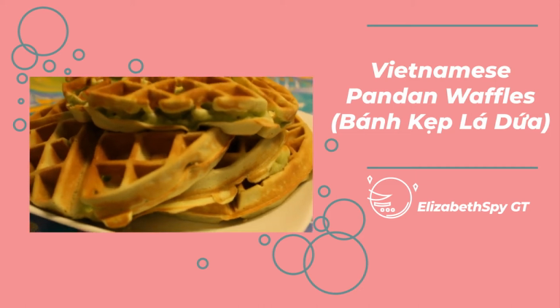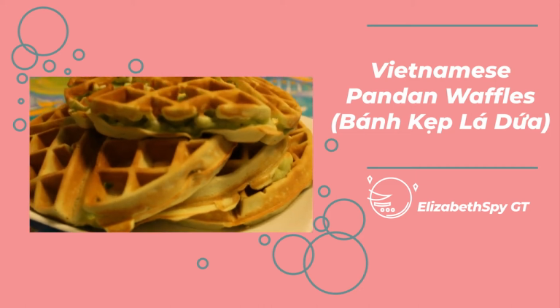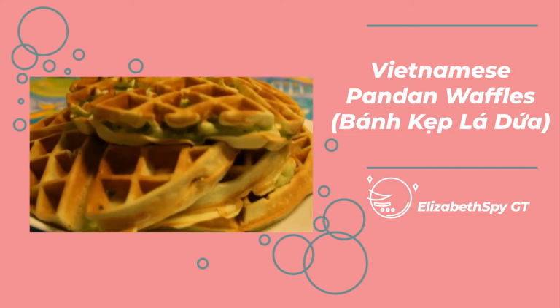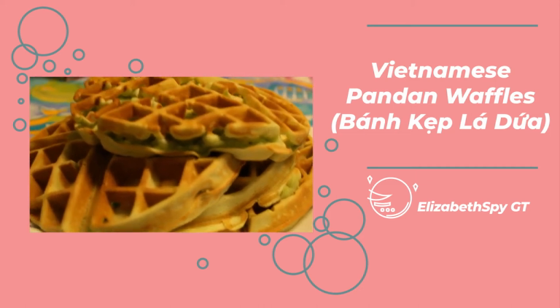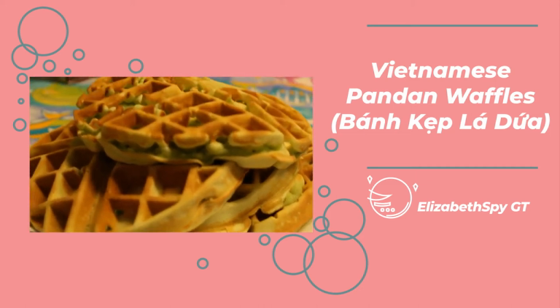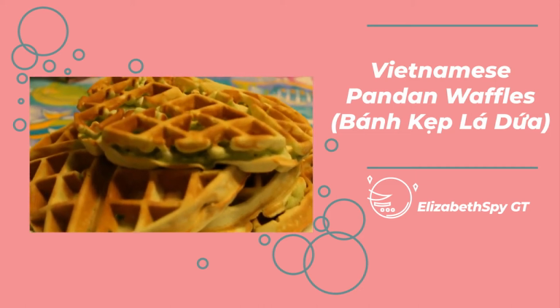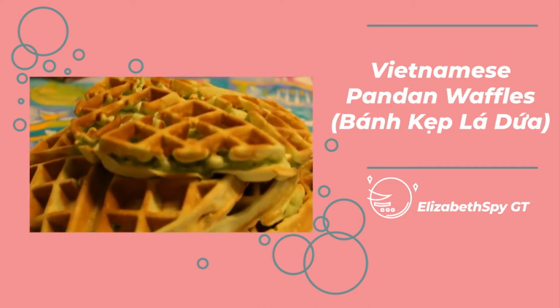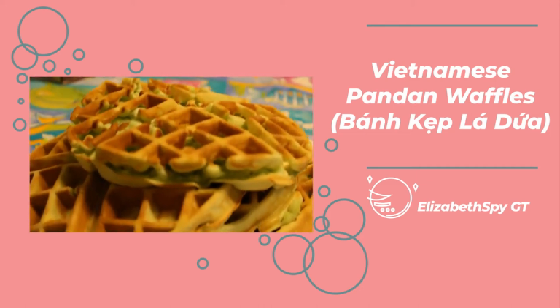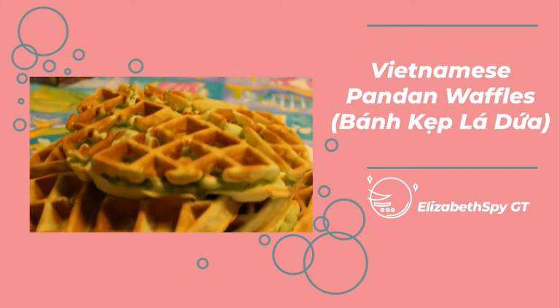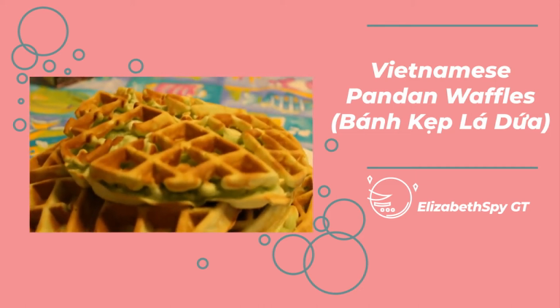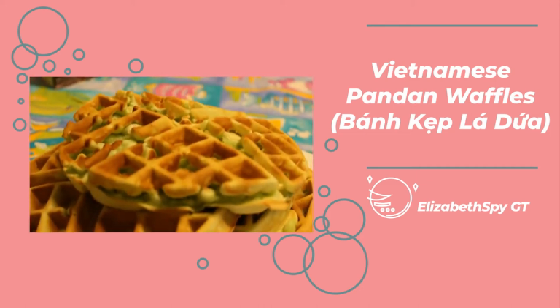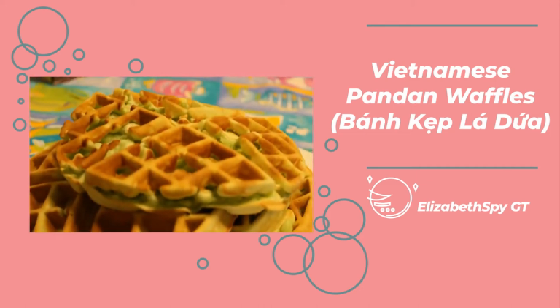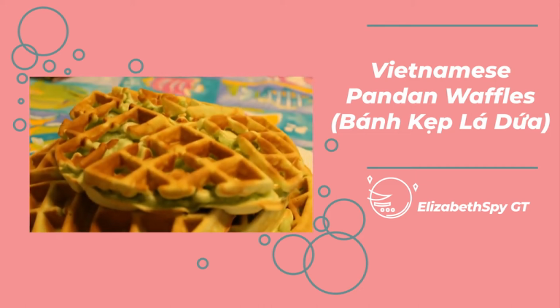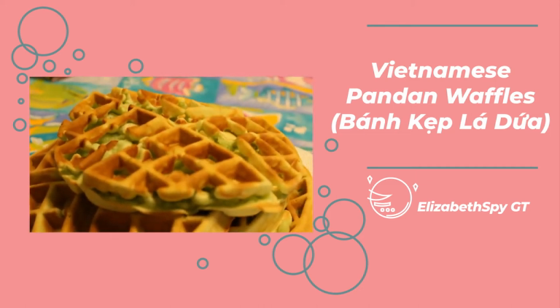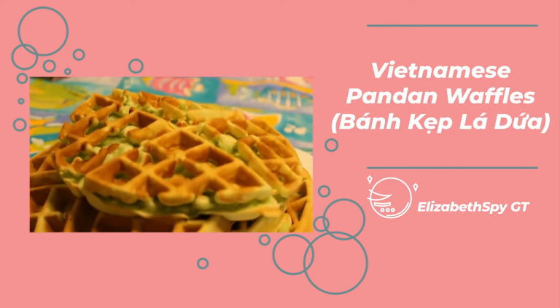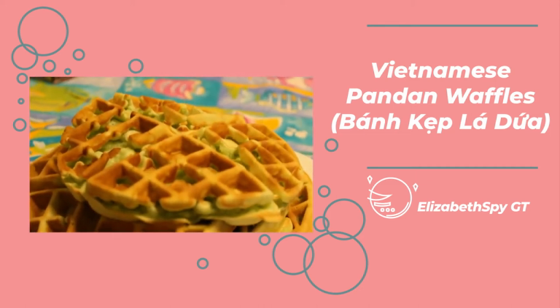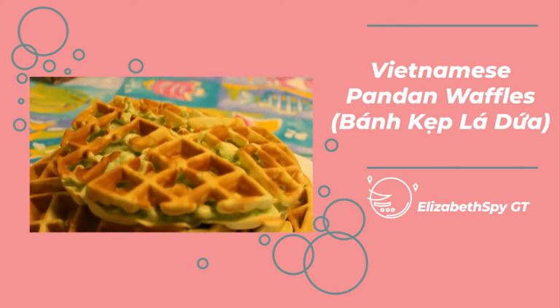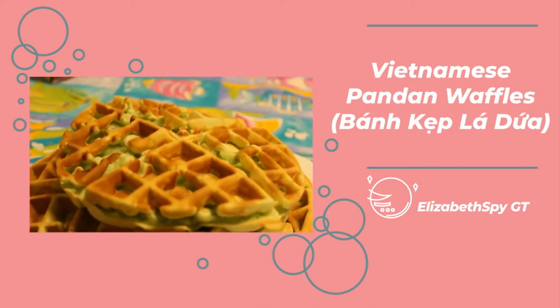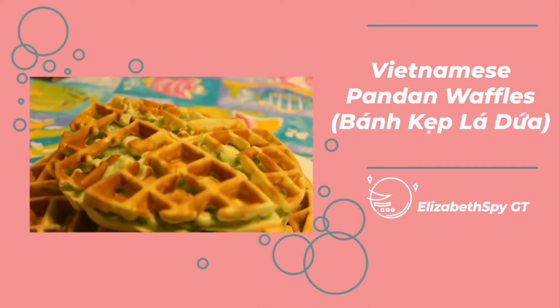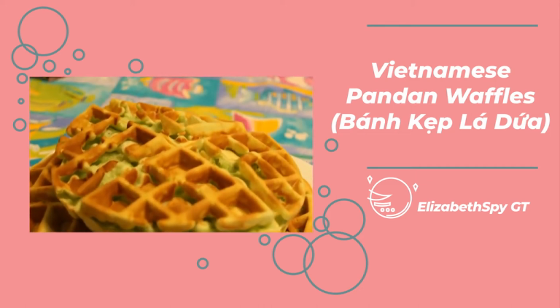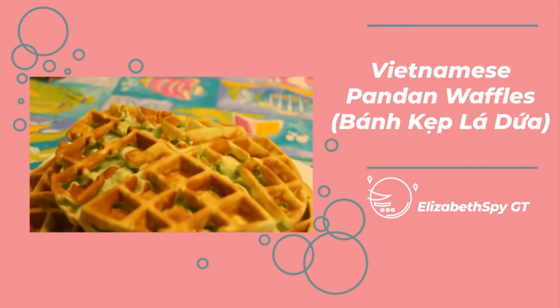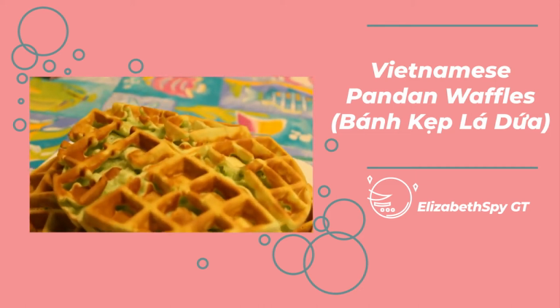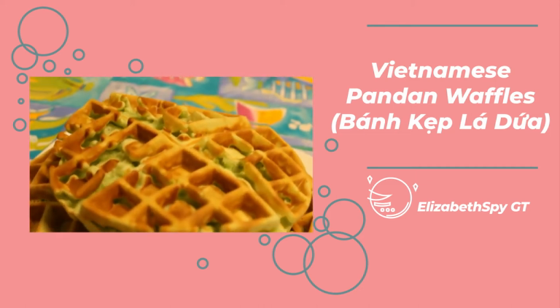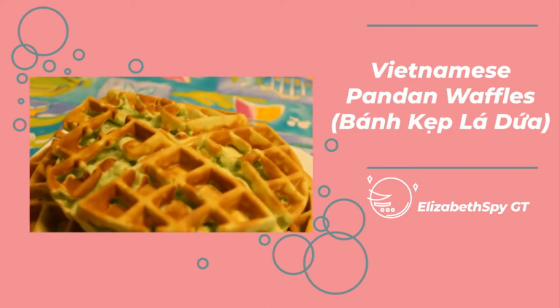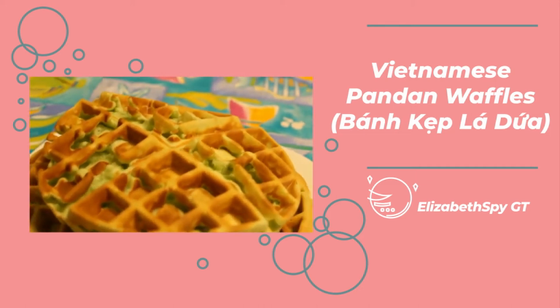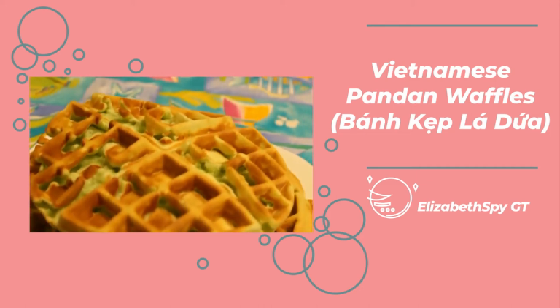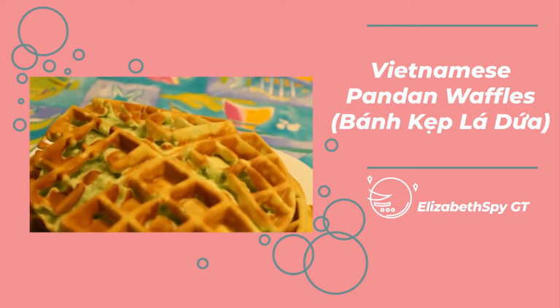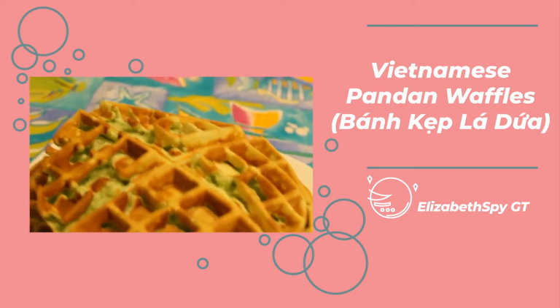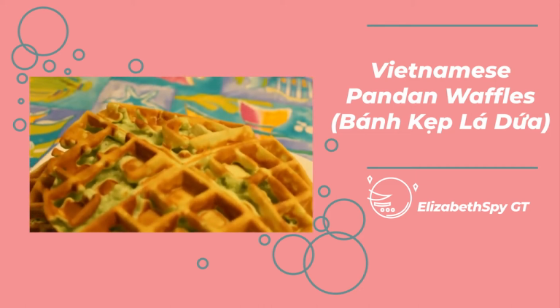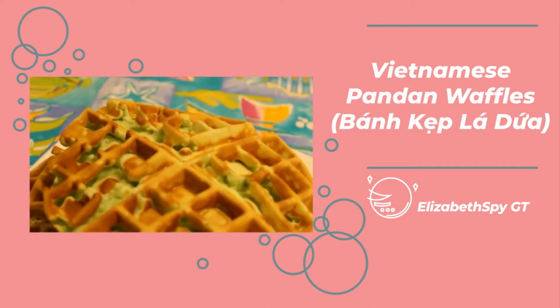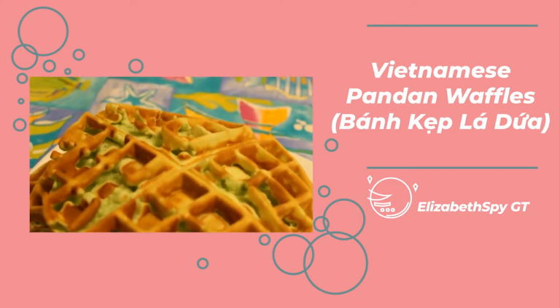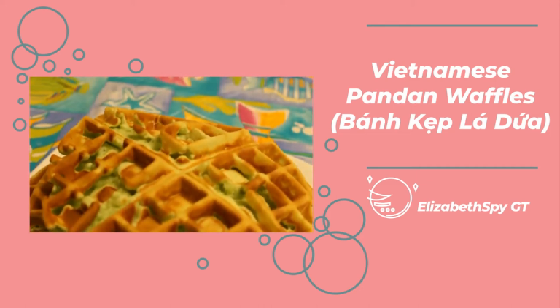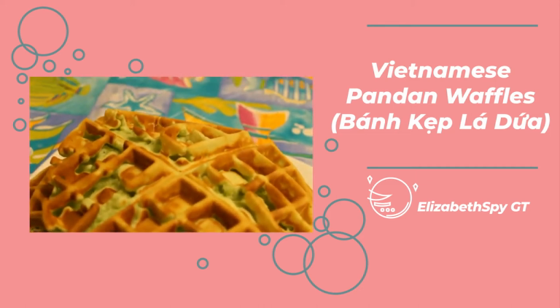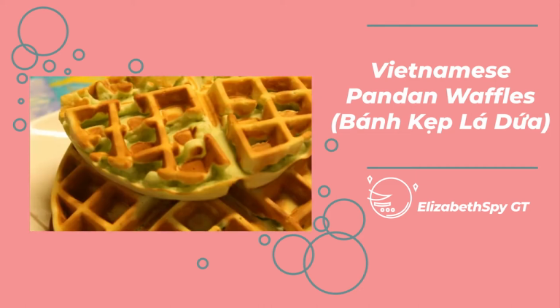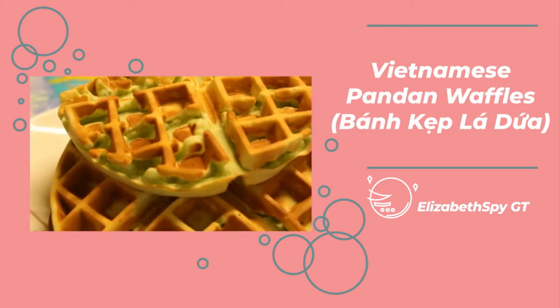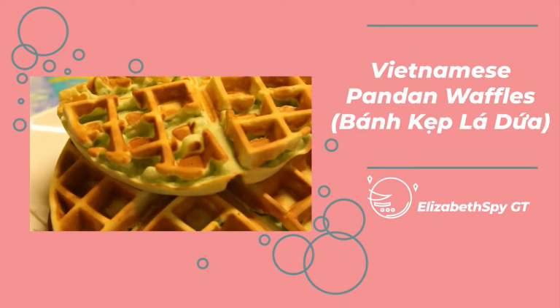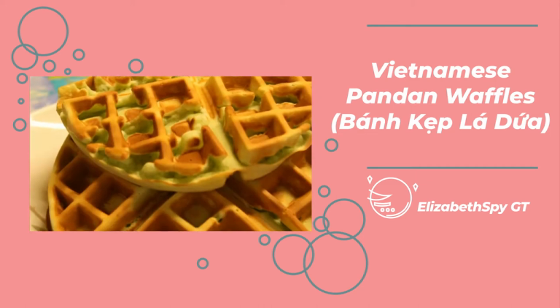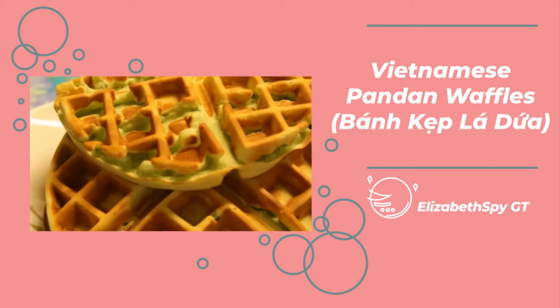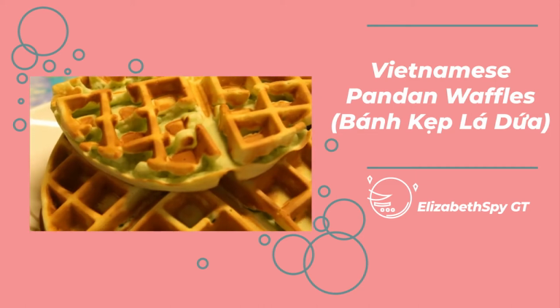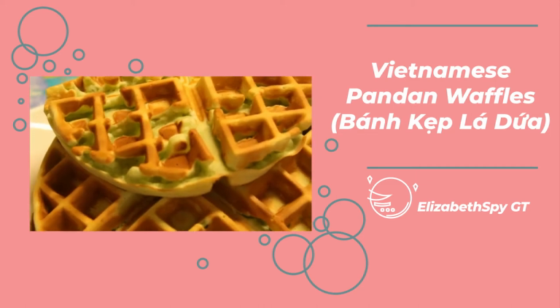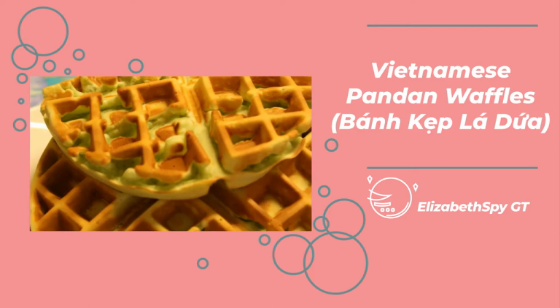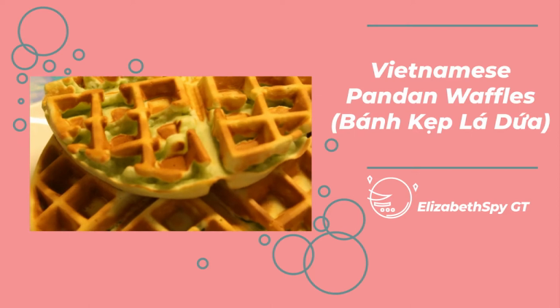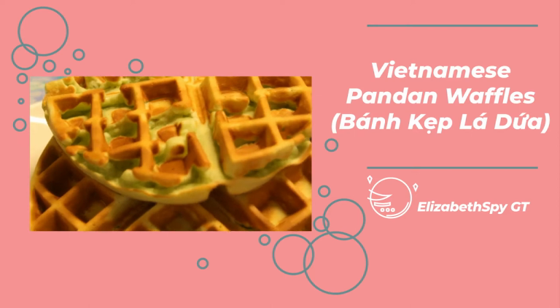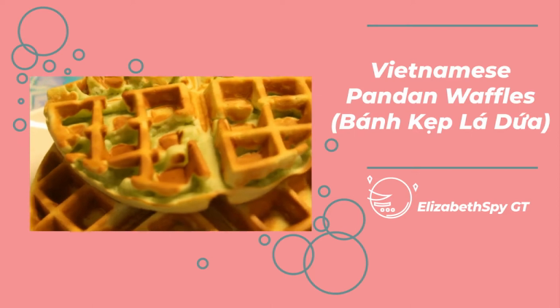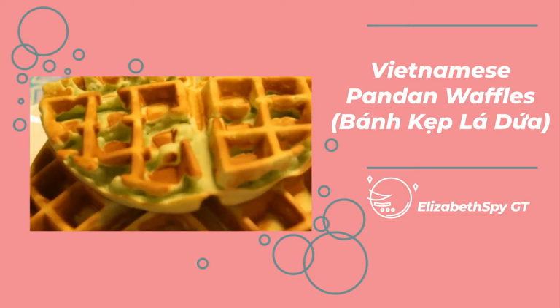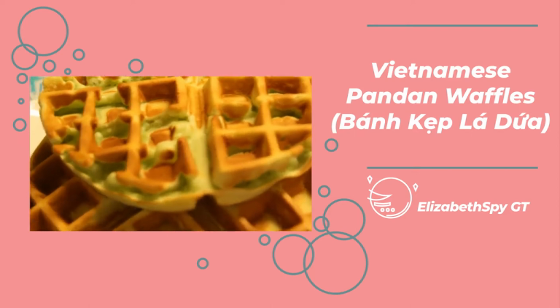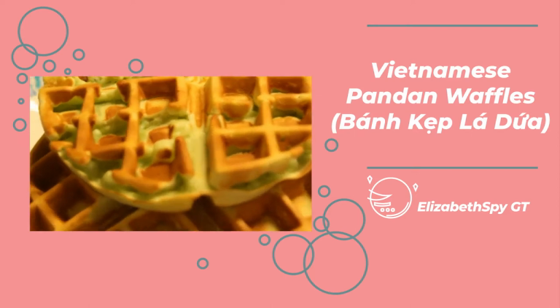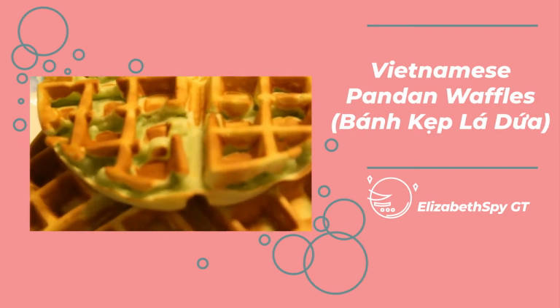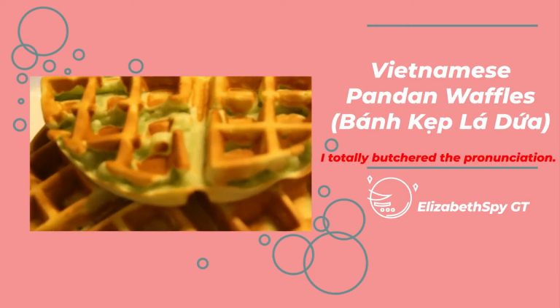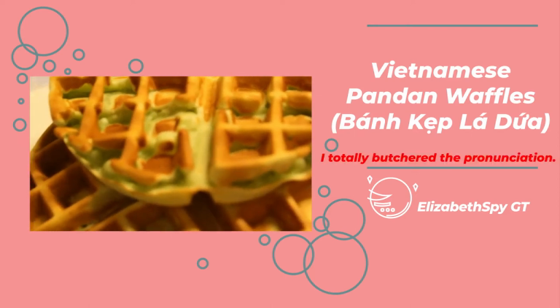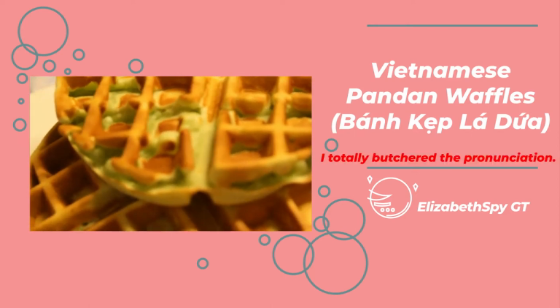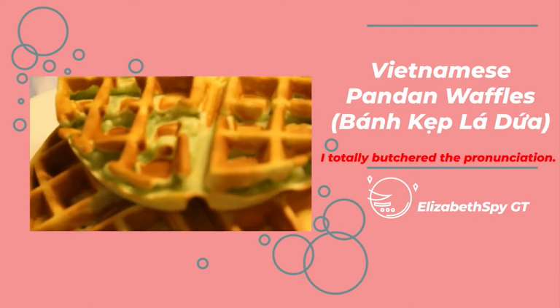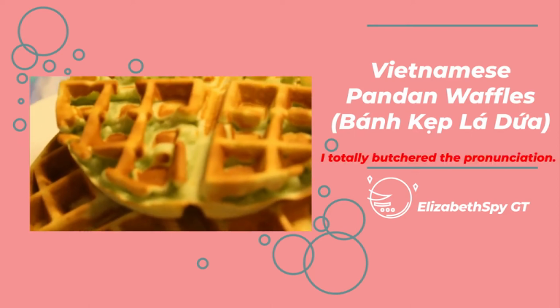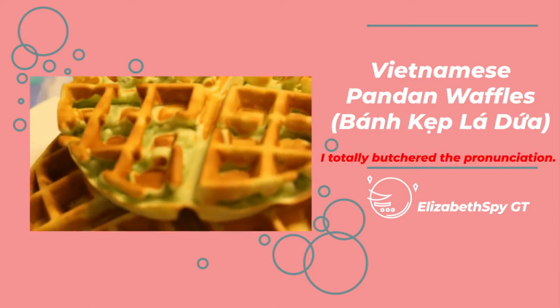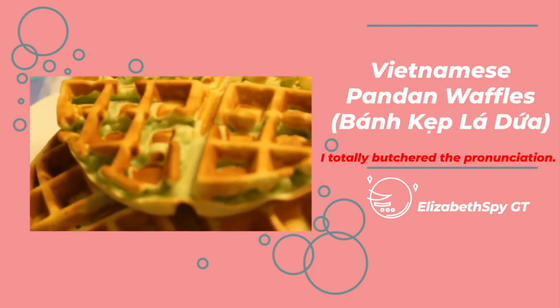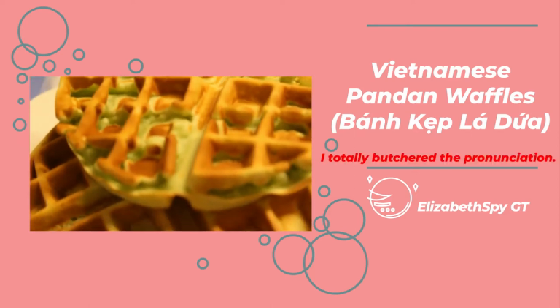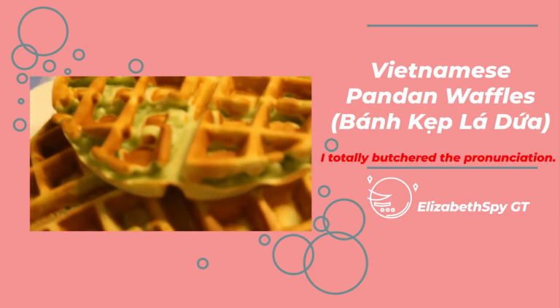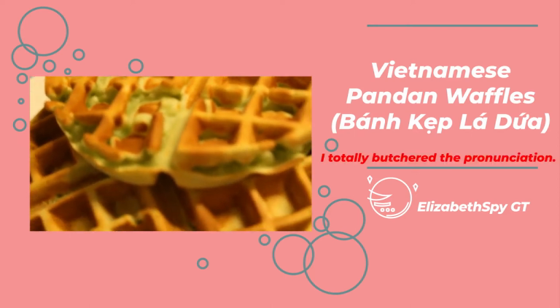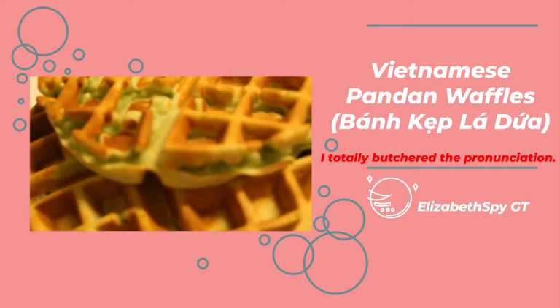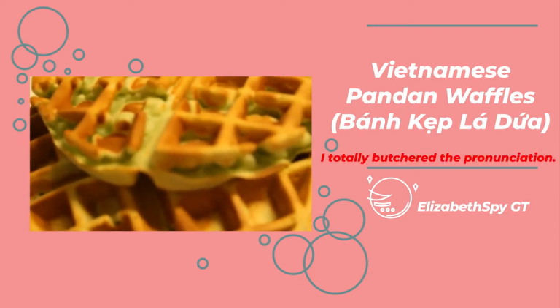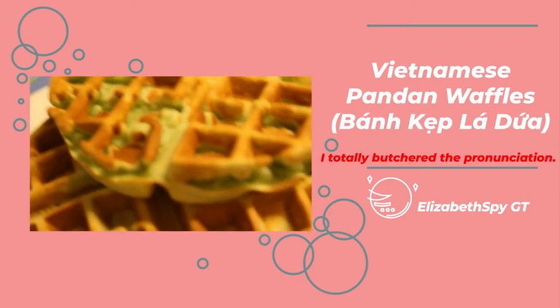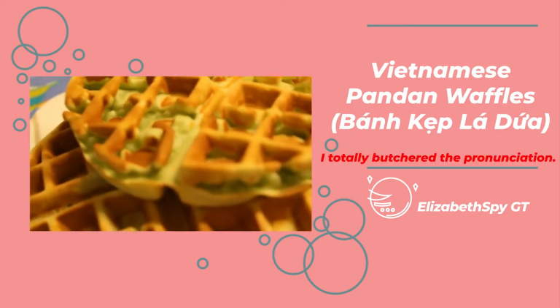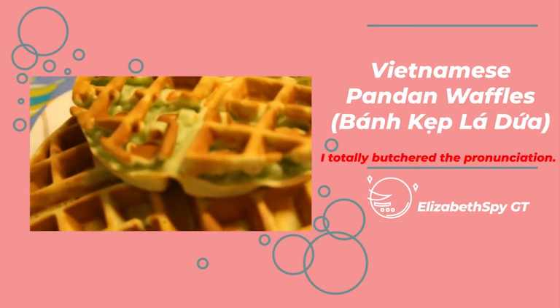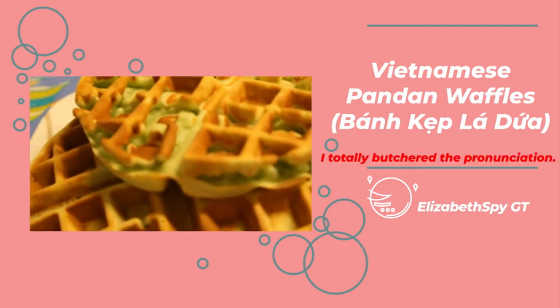Hello! Today I'm going to be making Vietnamese pandan waffles, also known as banh kep la dua.